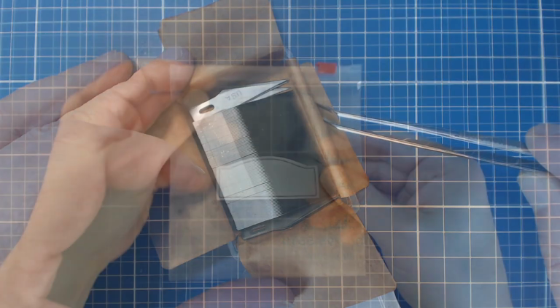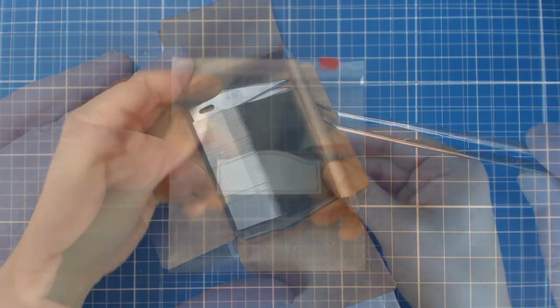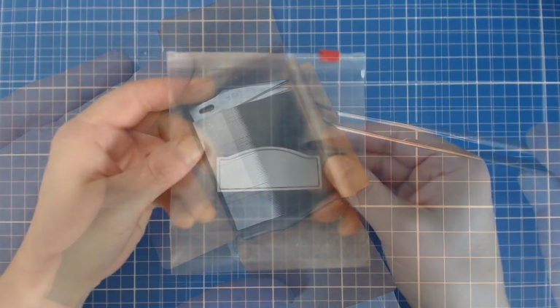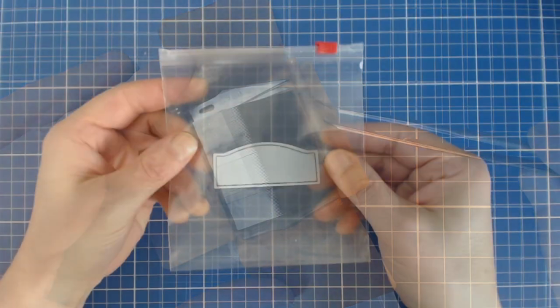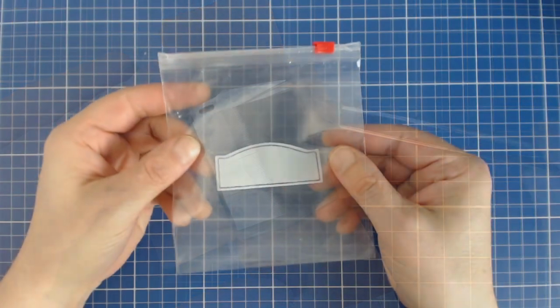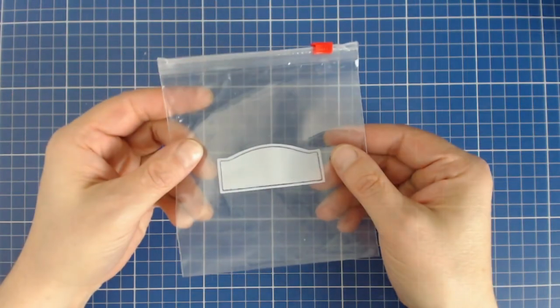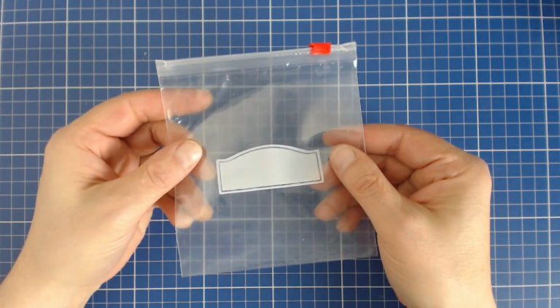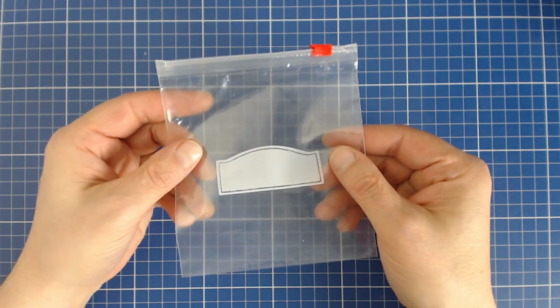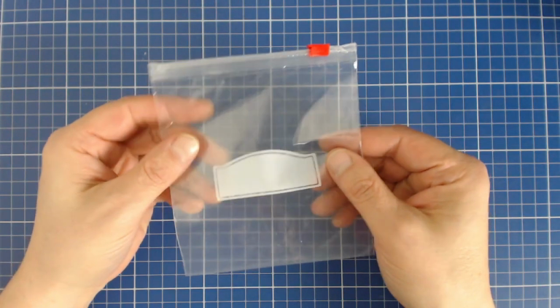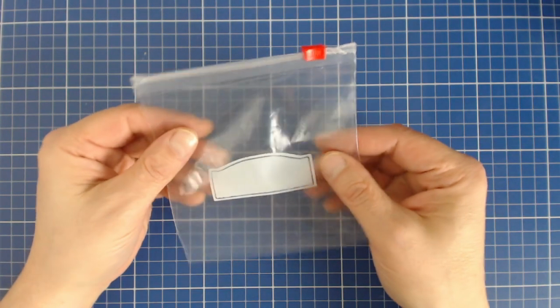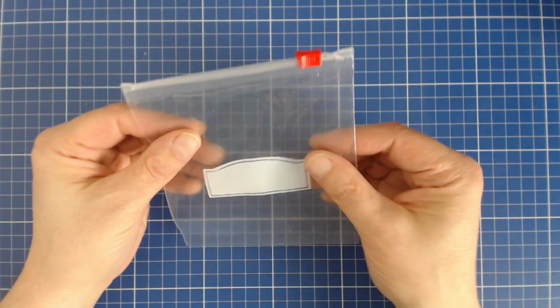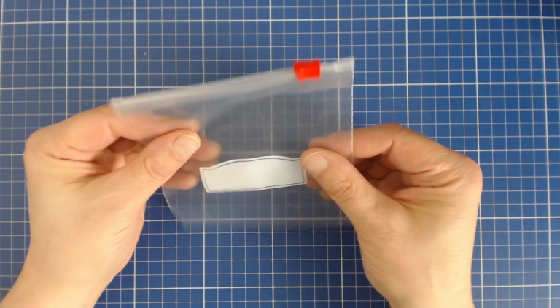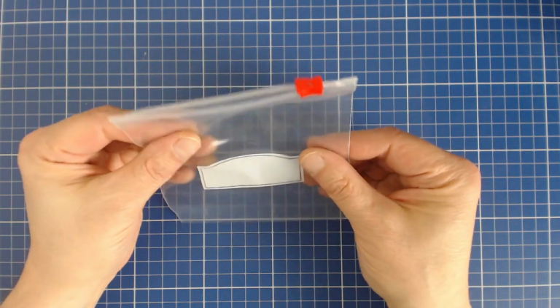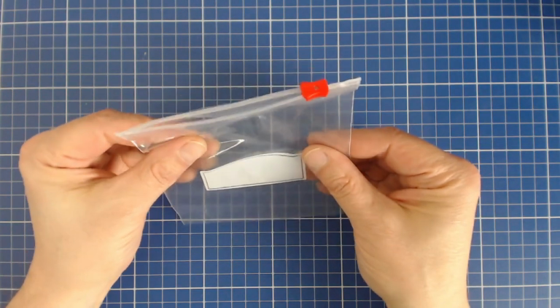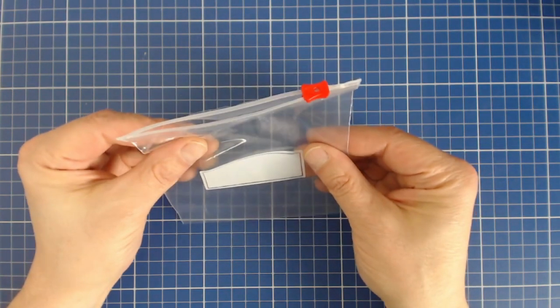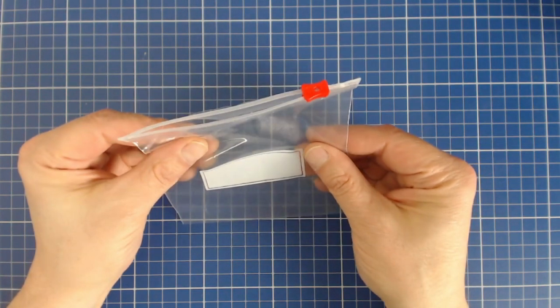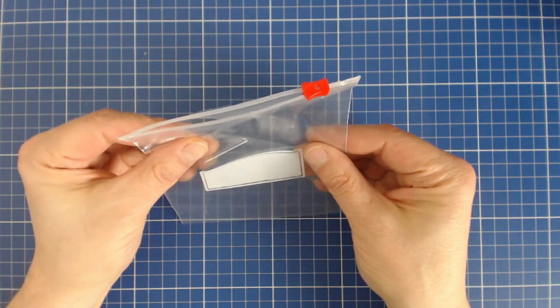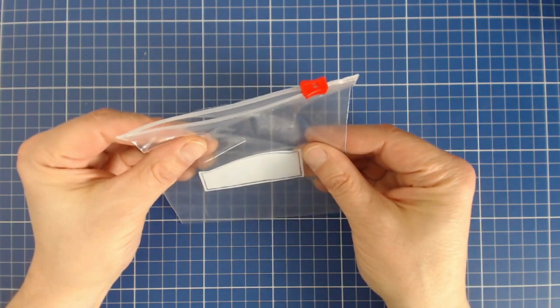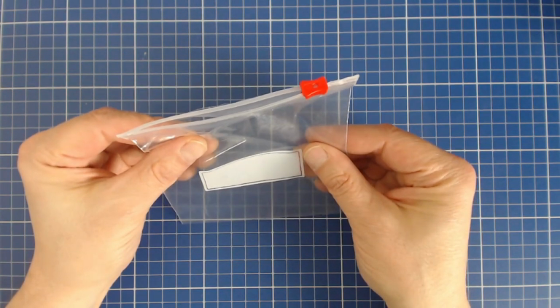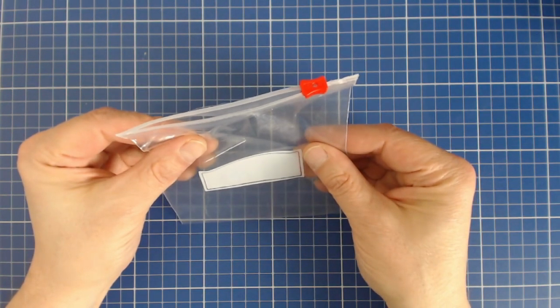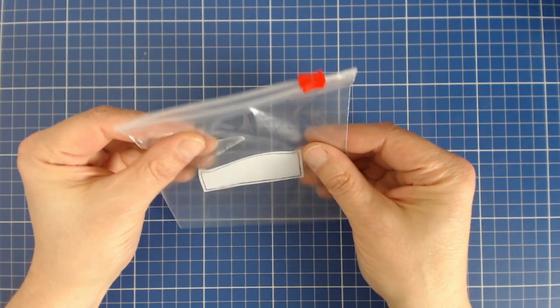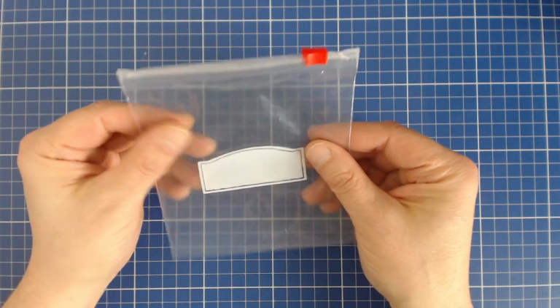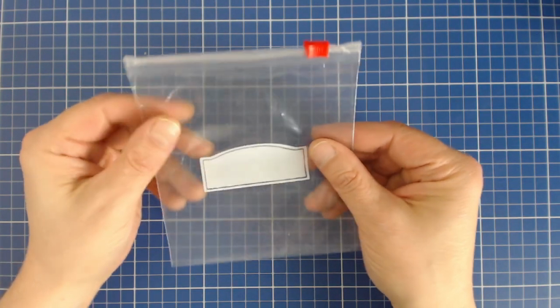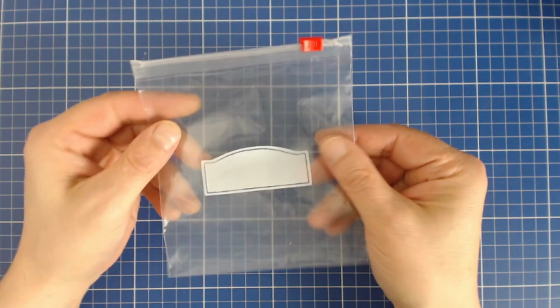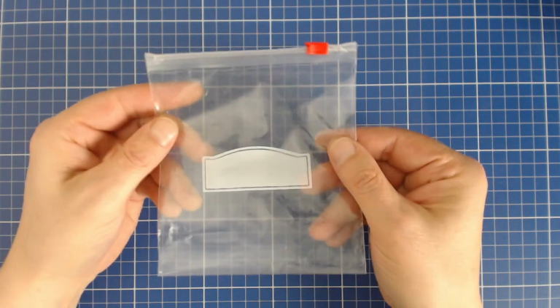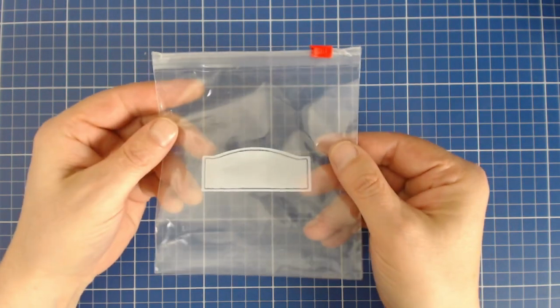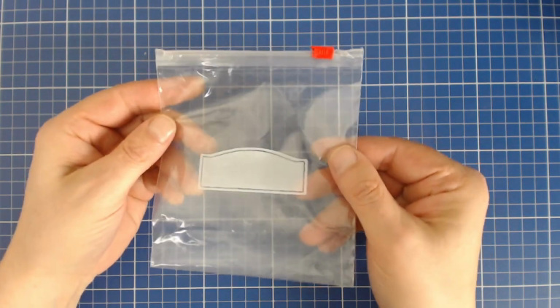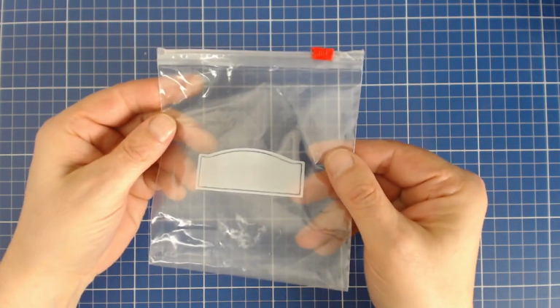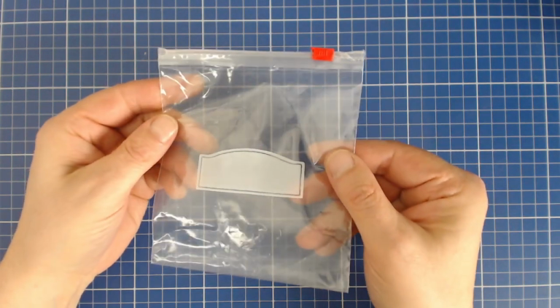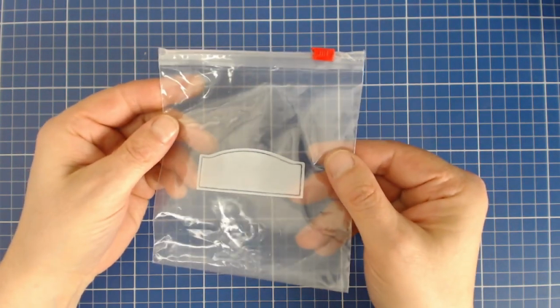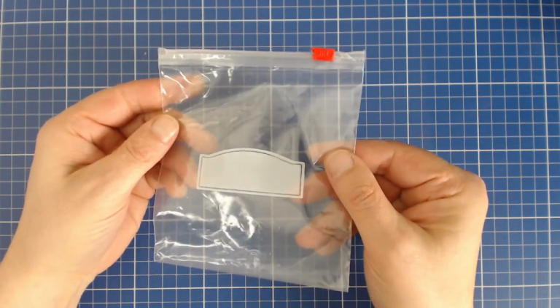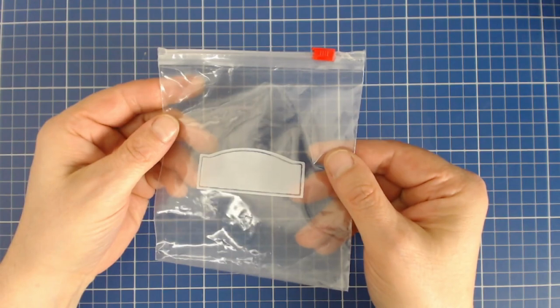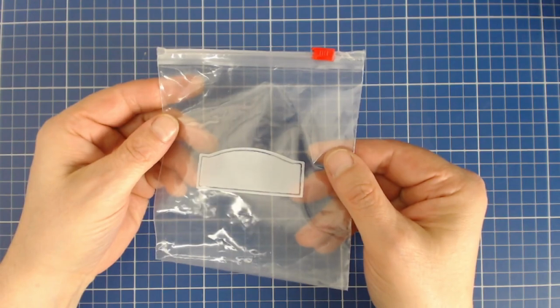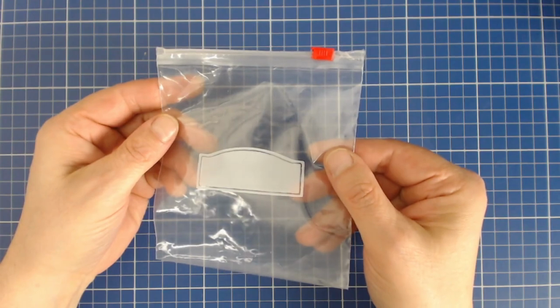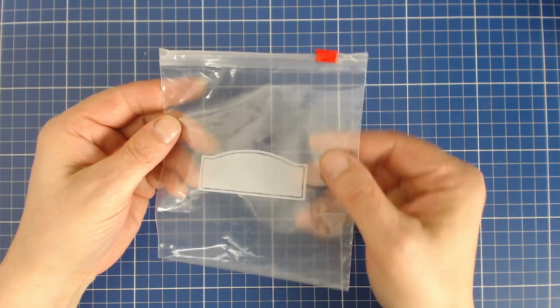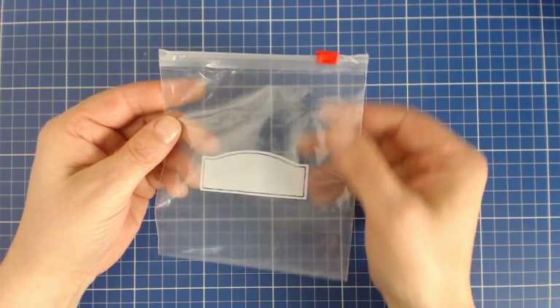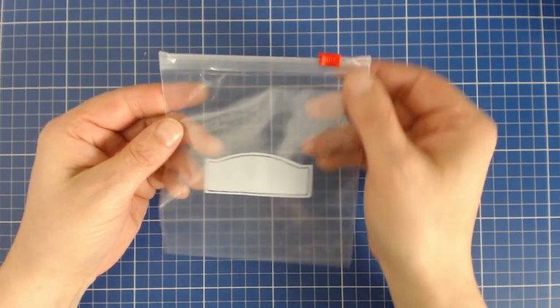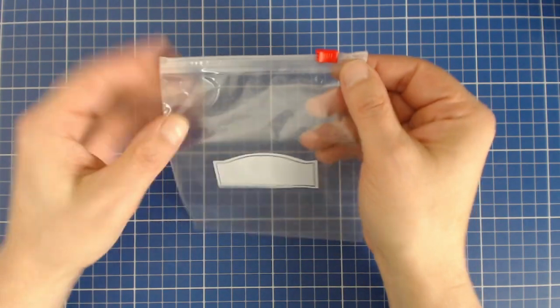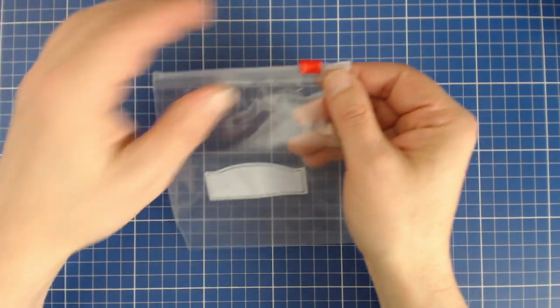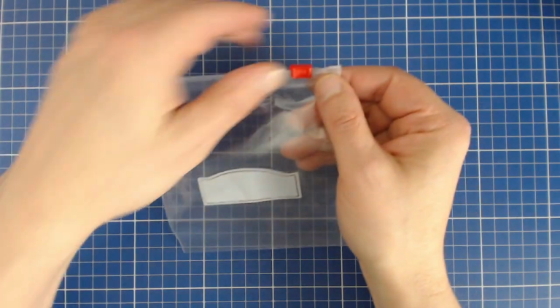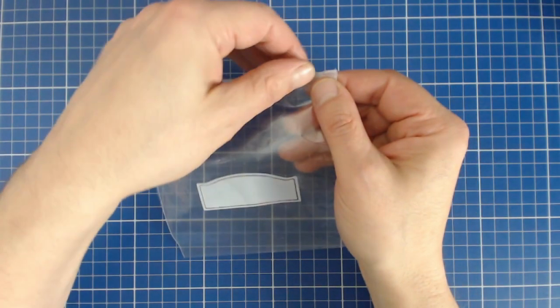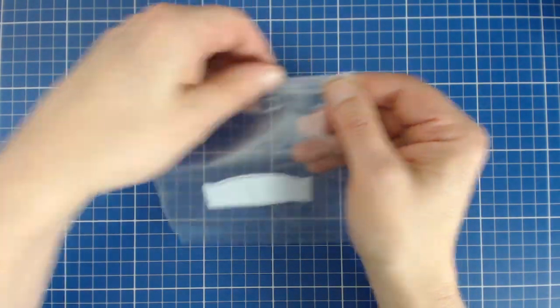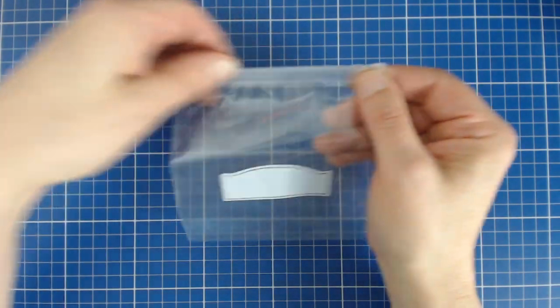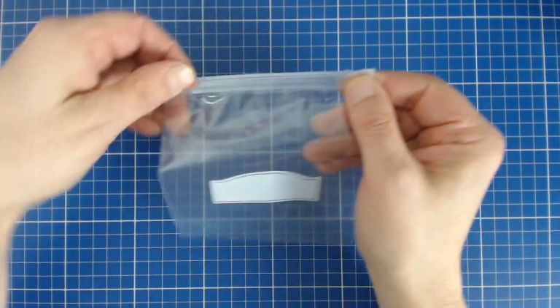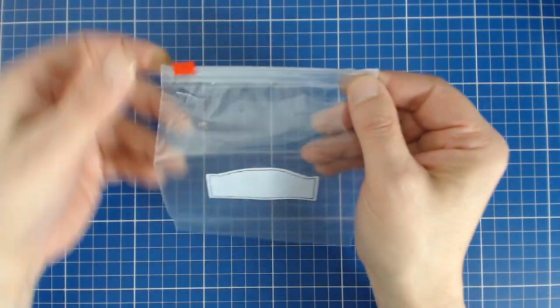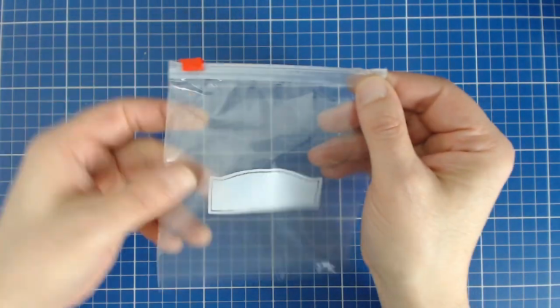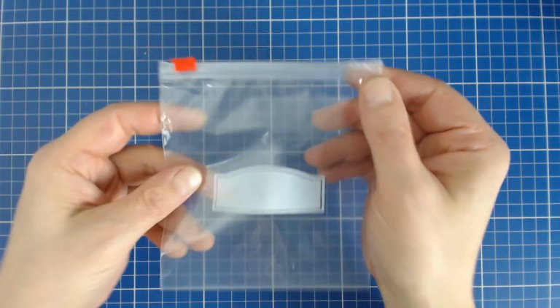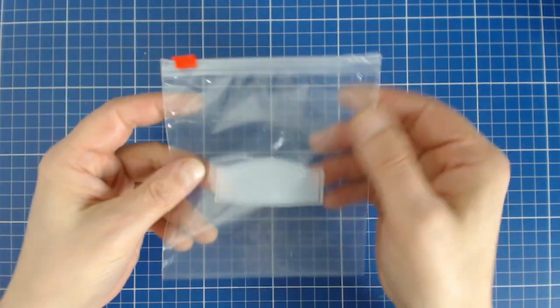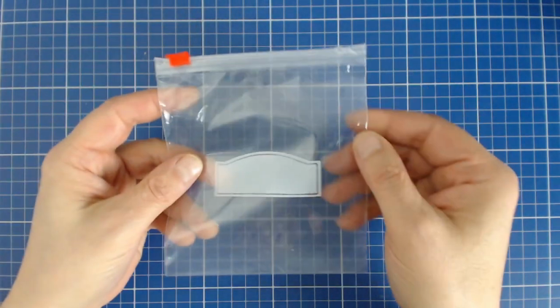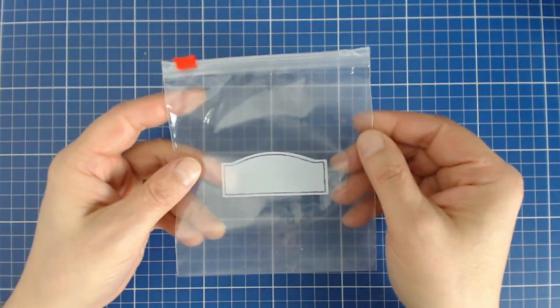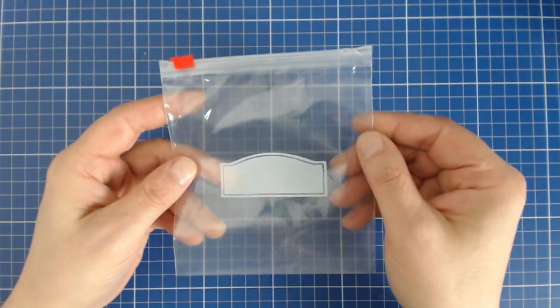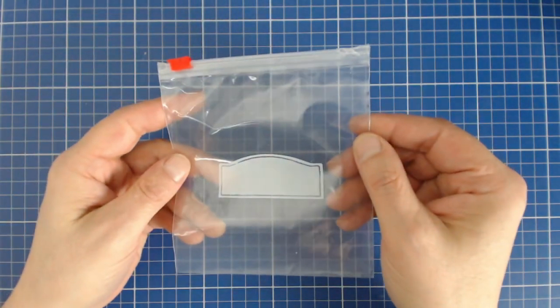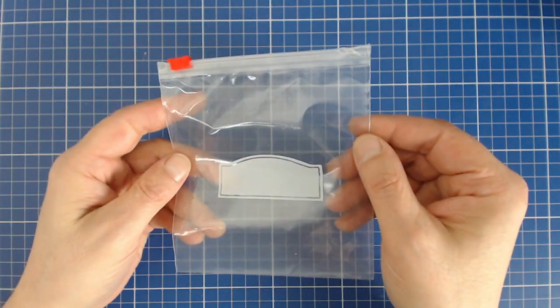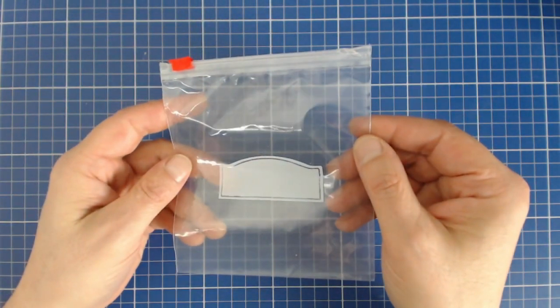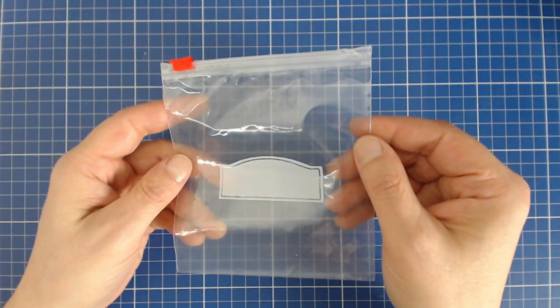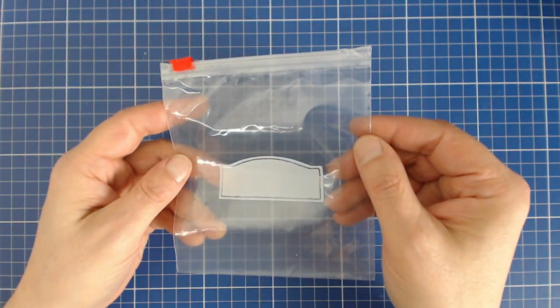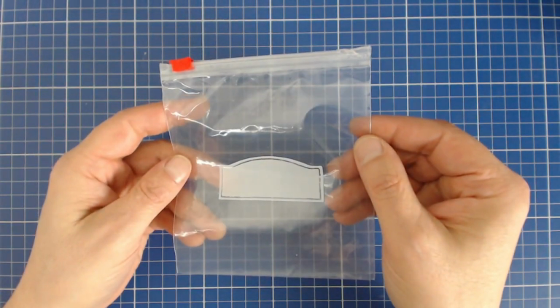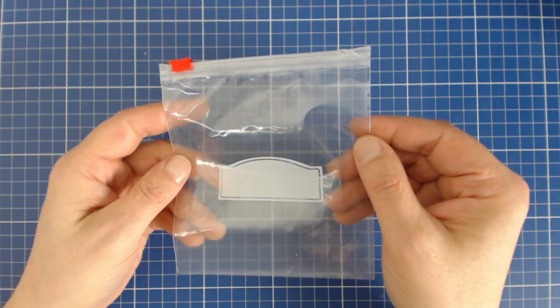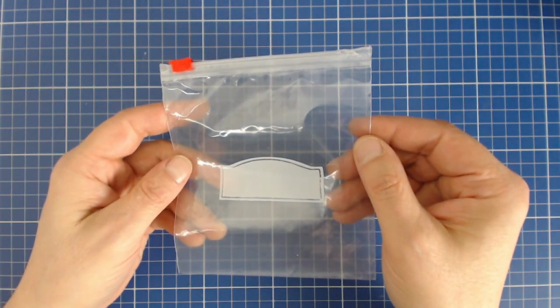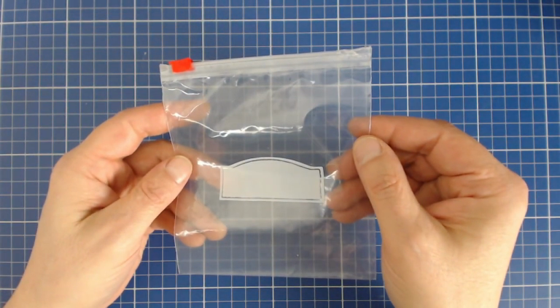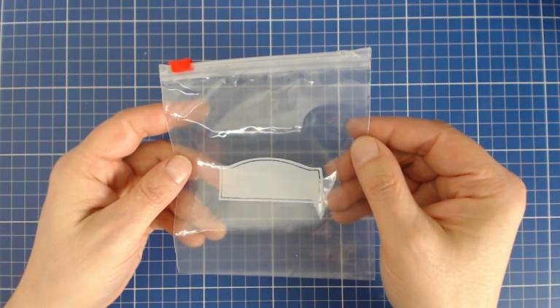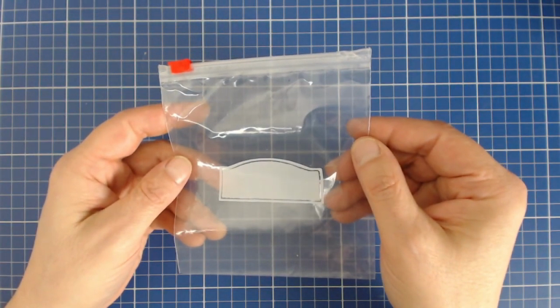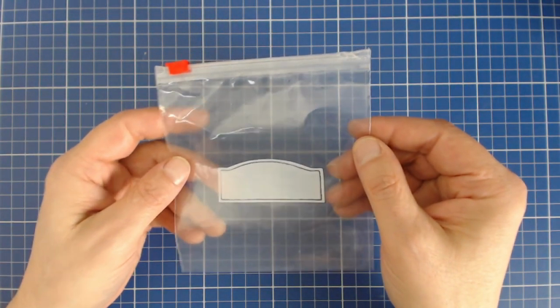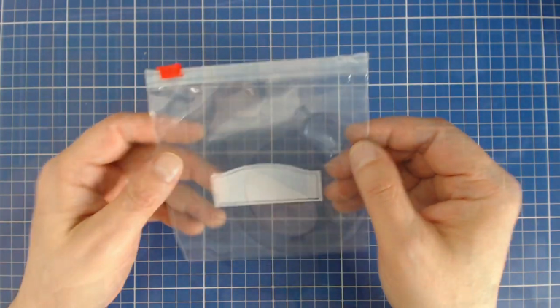I also set aside a small sealable plastic bag. I can store my loose parts securely and protect them from dust, dander, and pet hair.